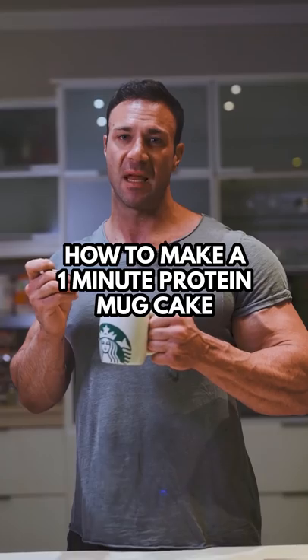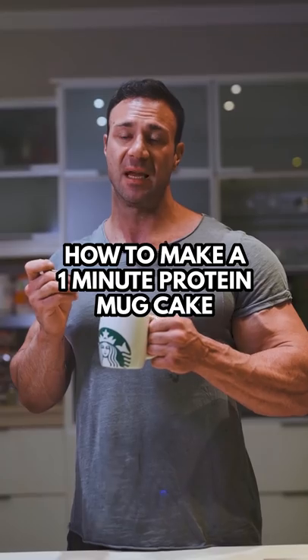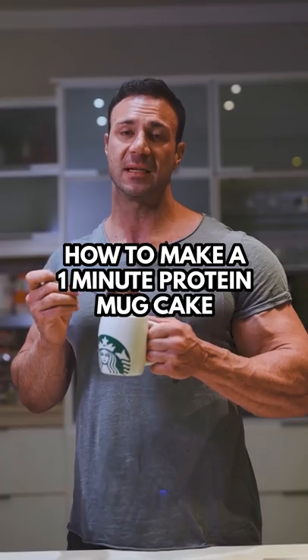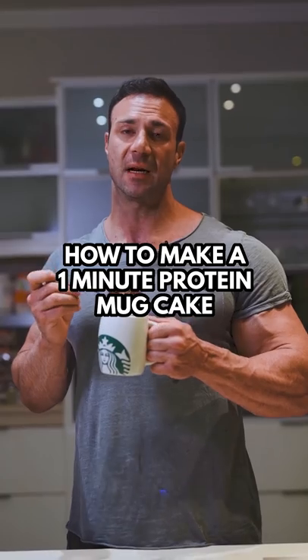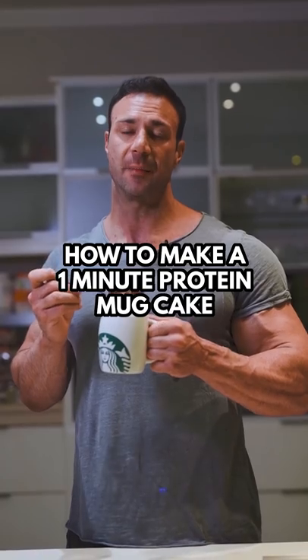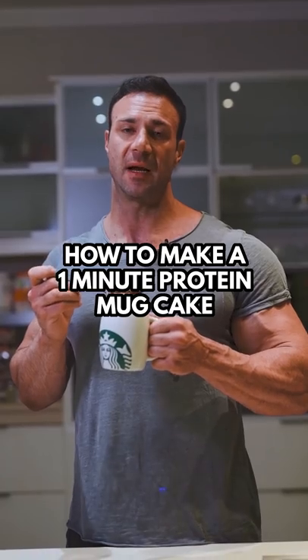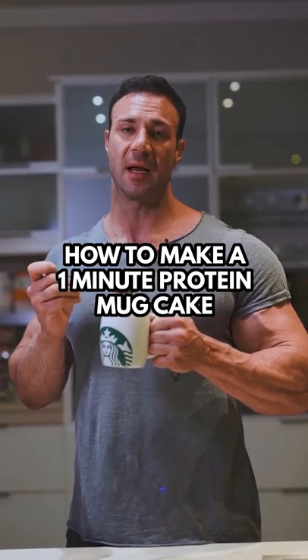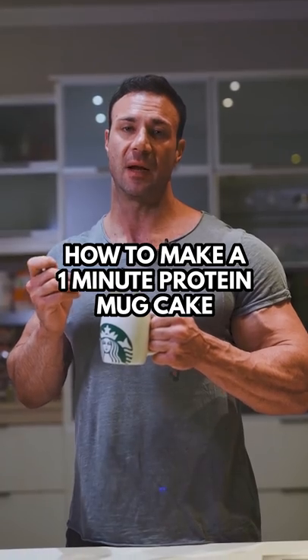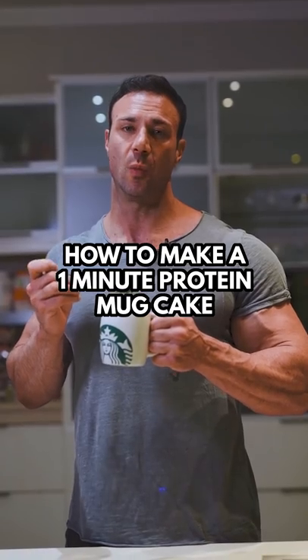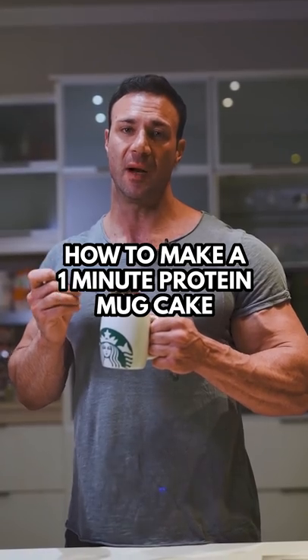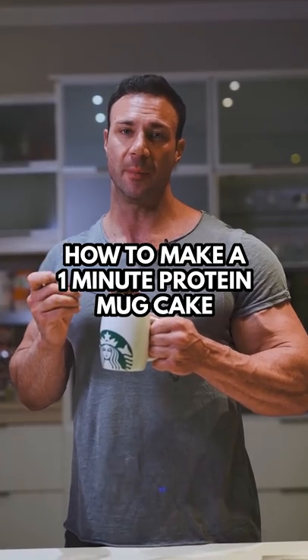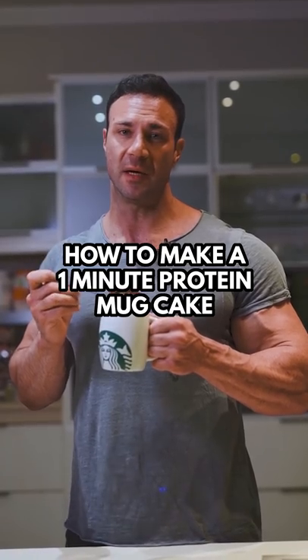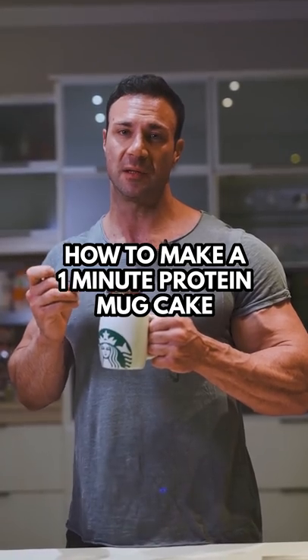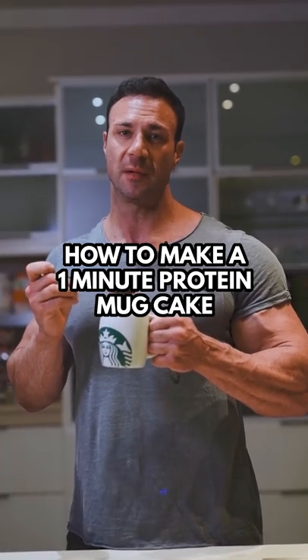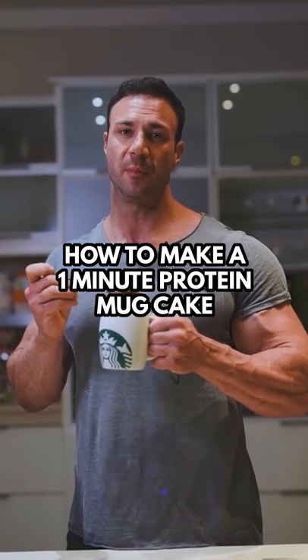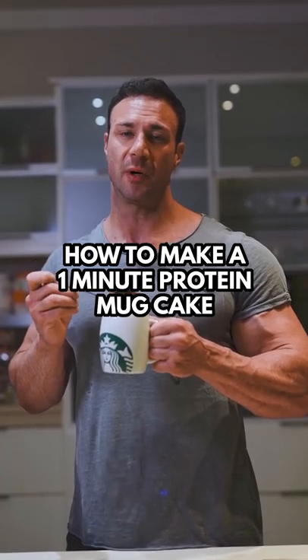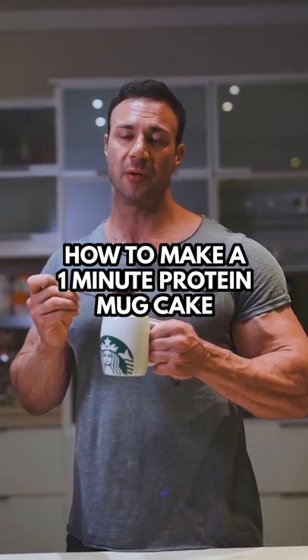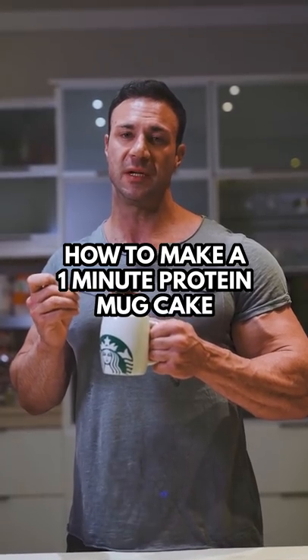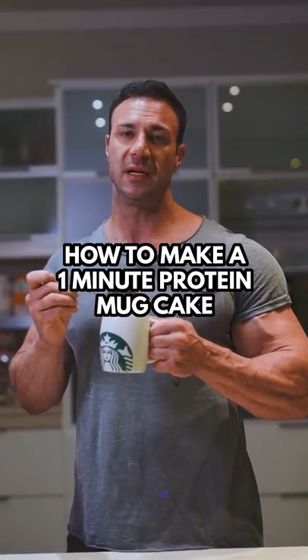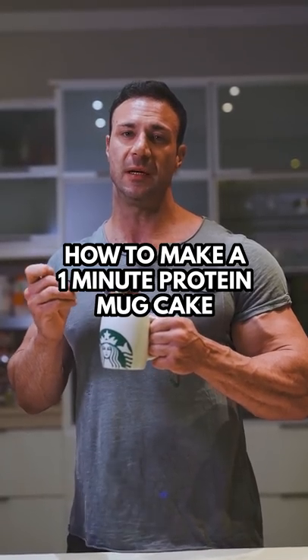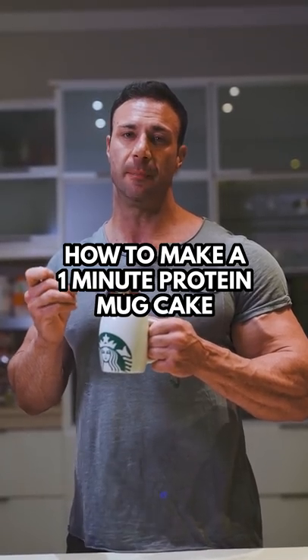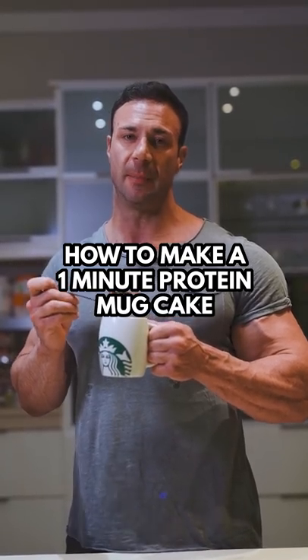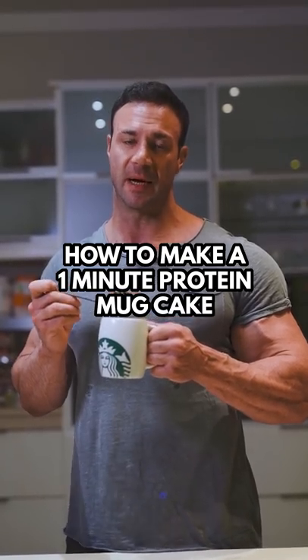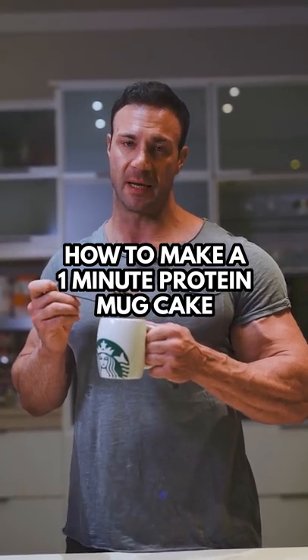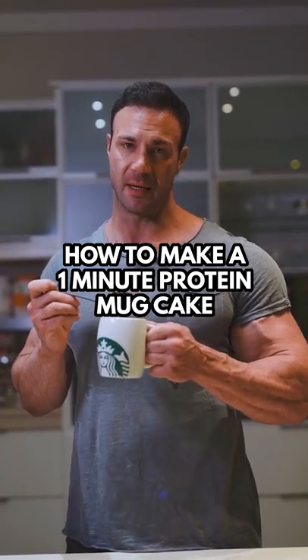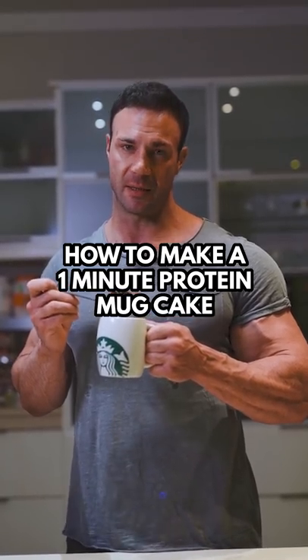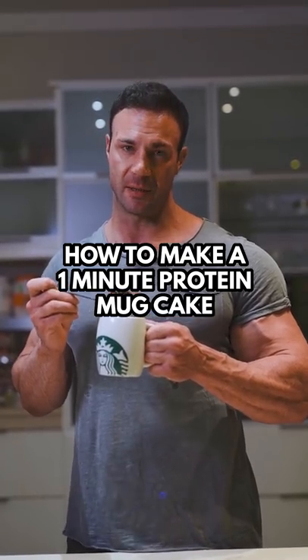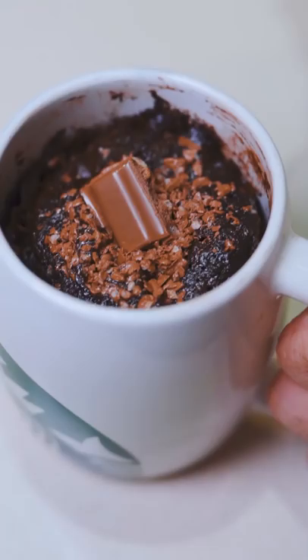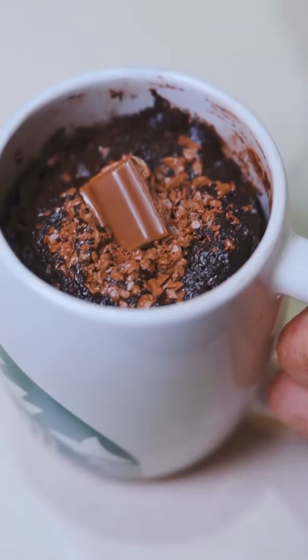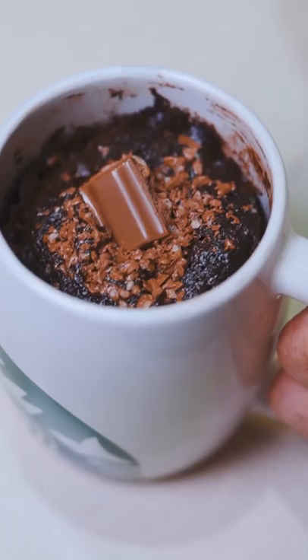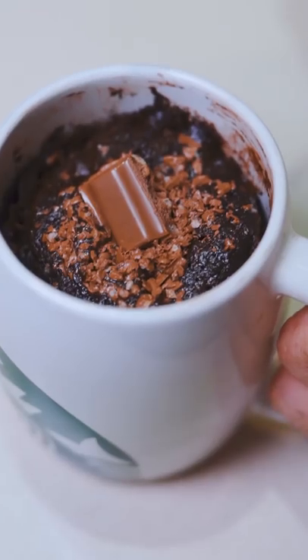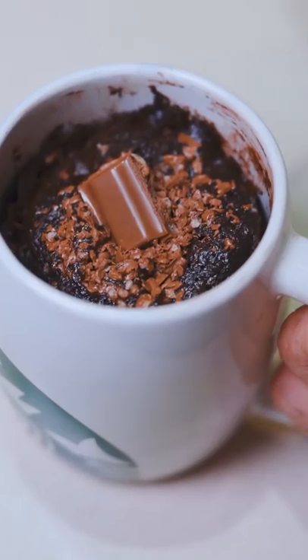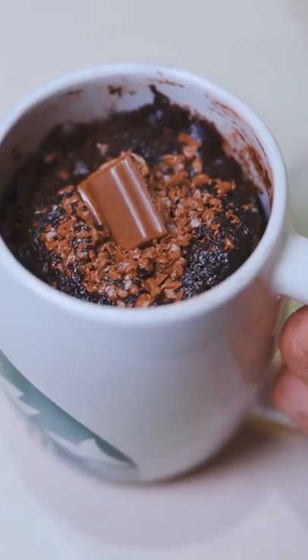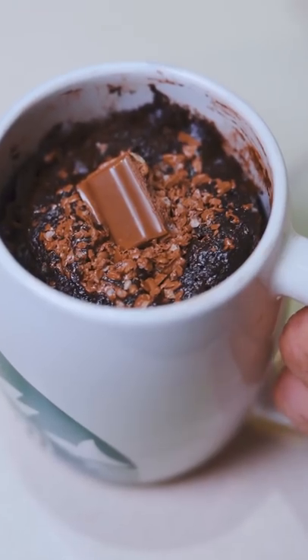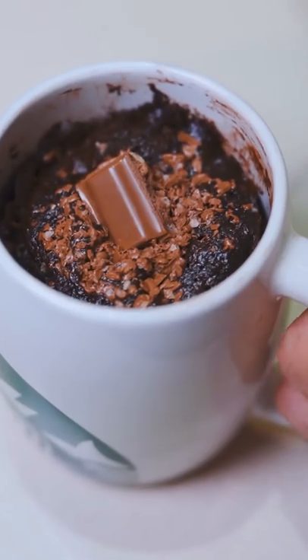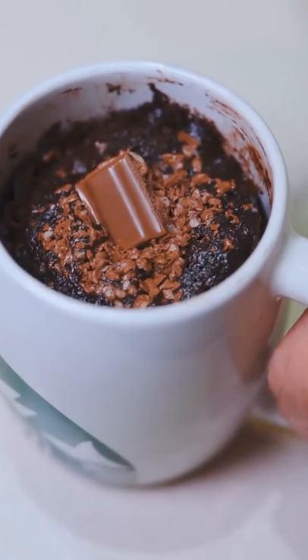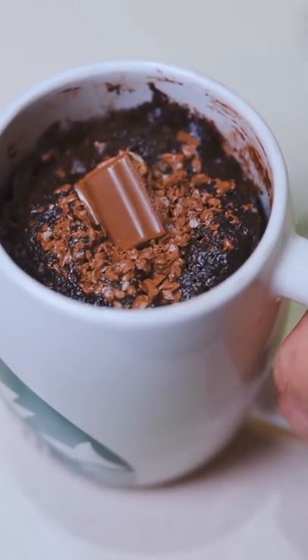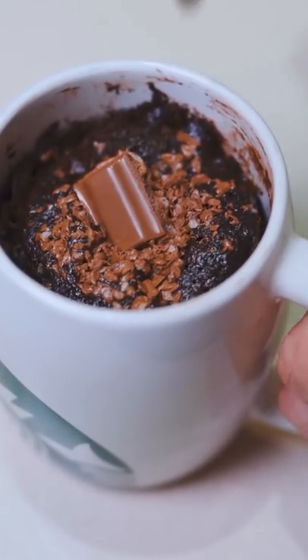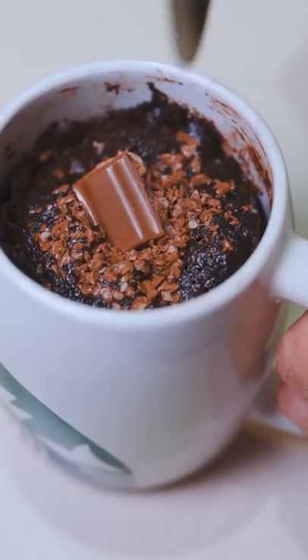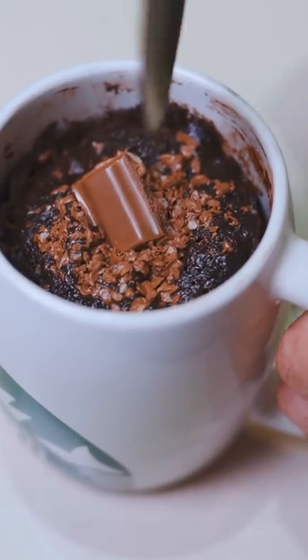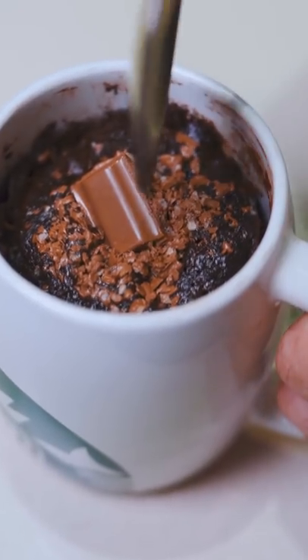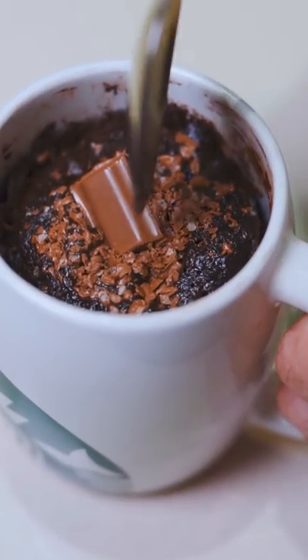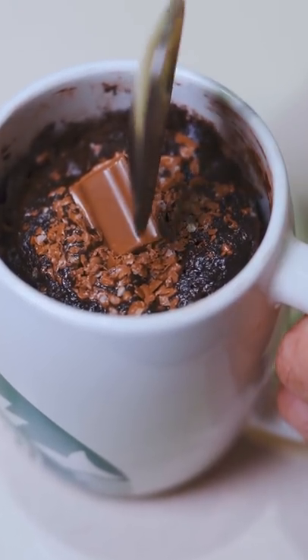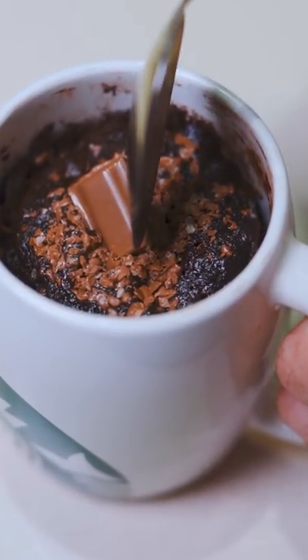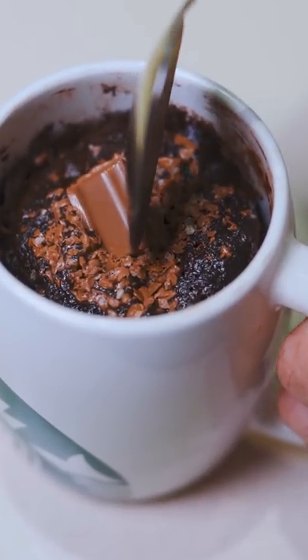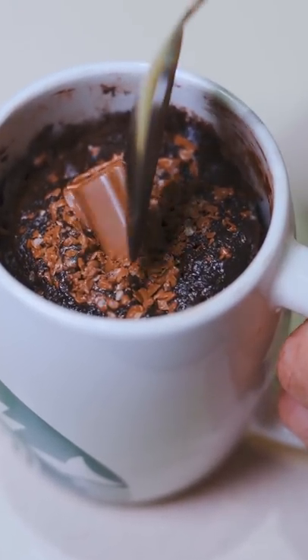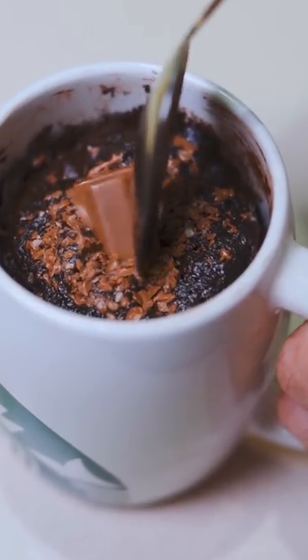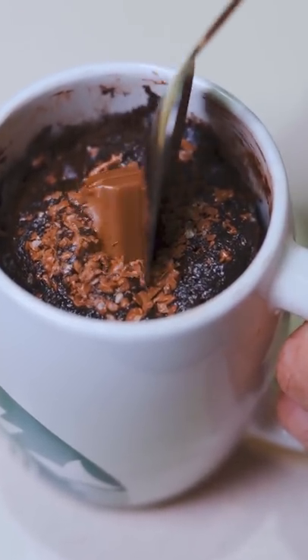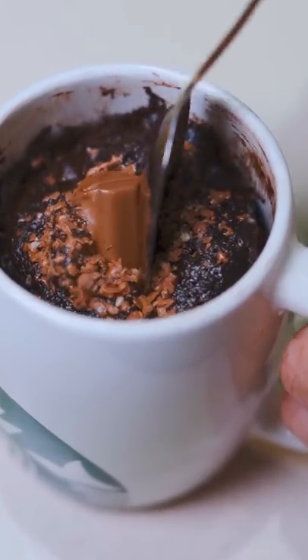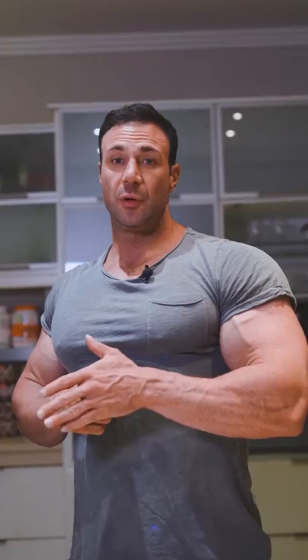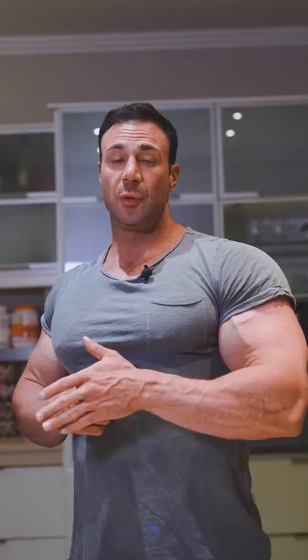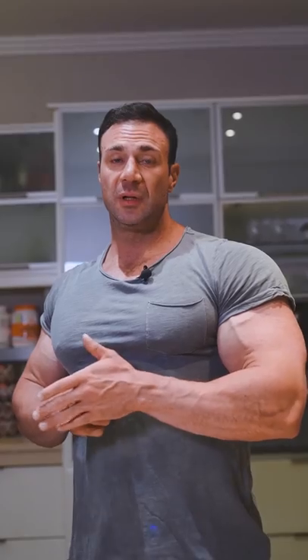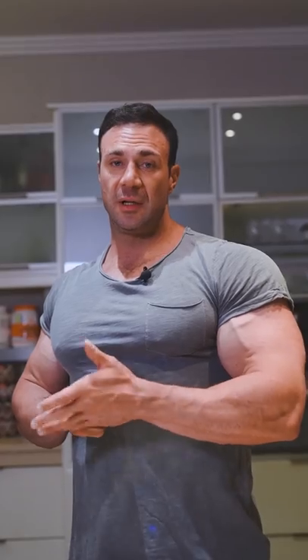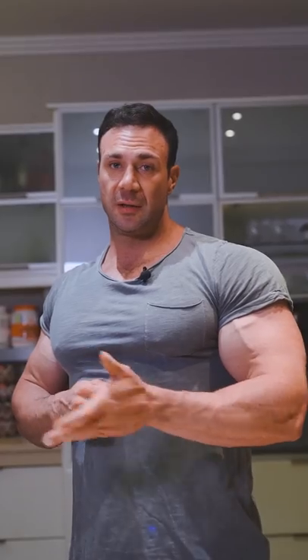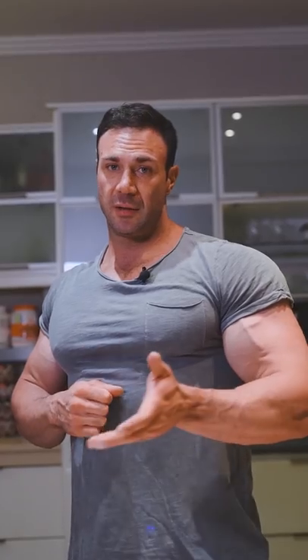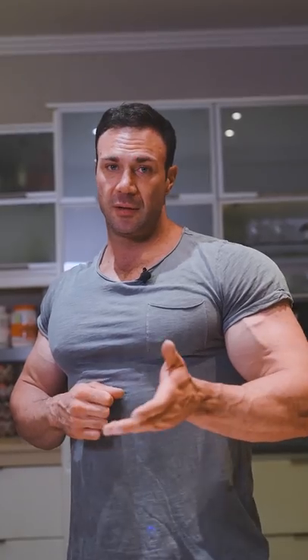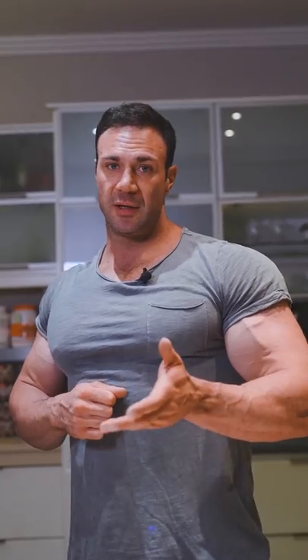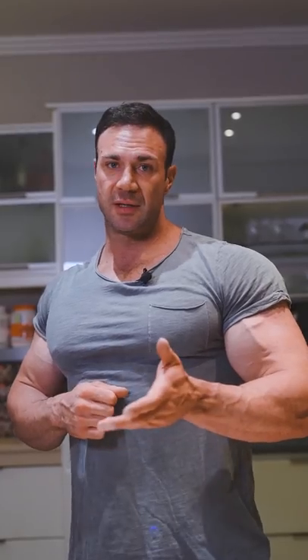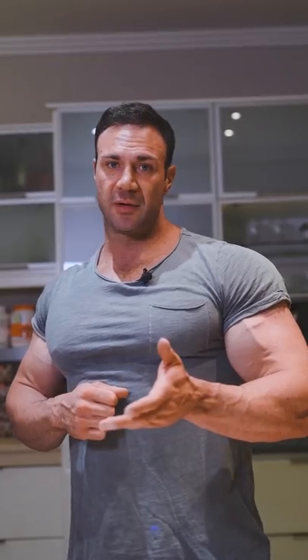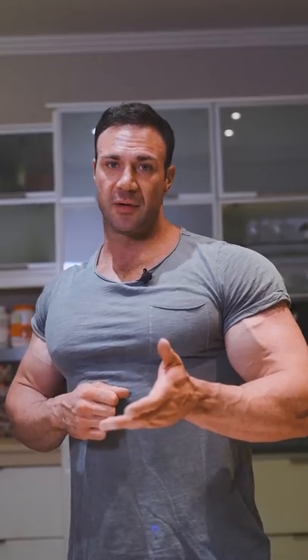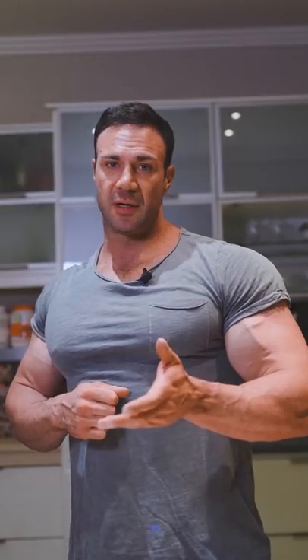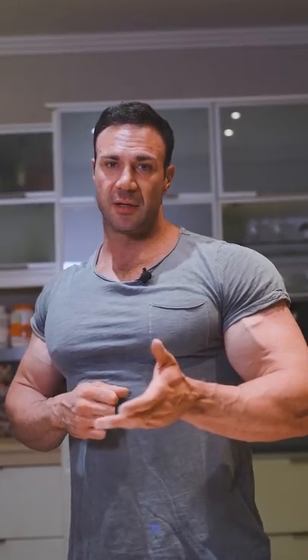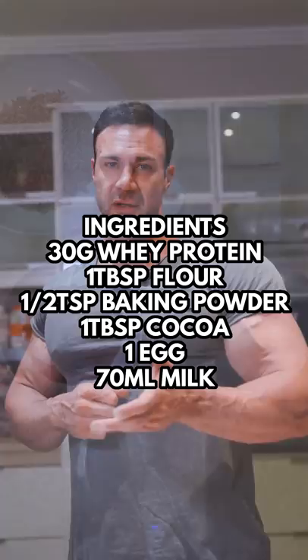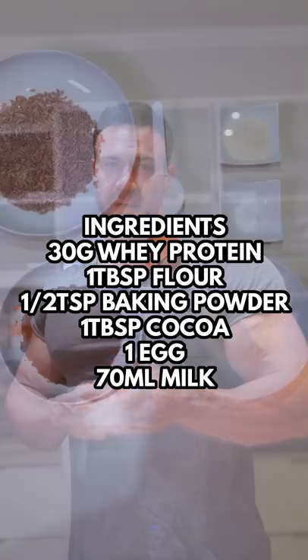Here's how to make a one-minute protein mug cake. You will need these ingredients.